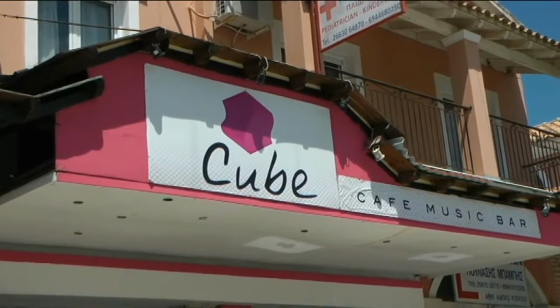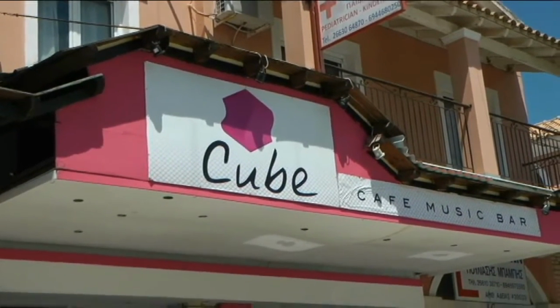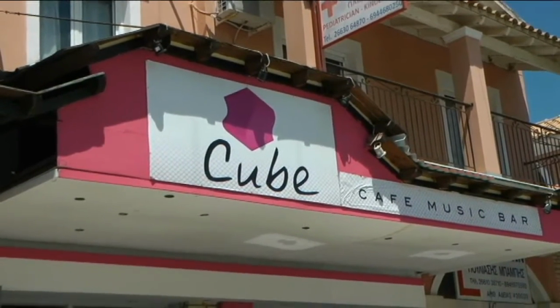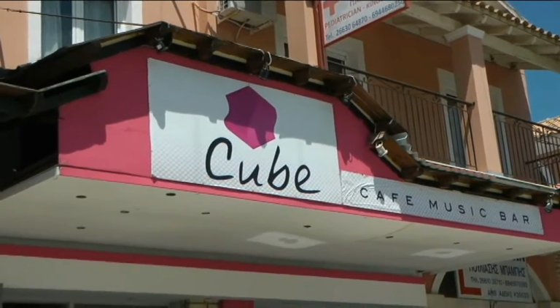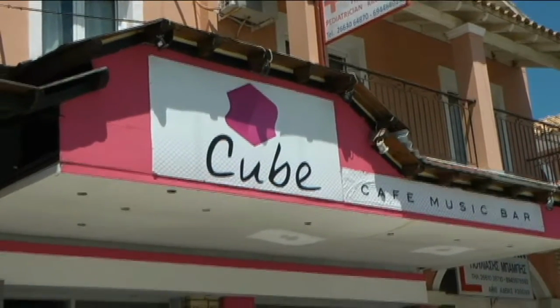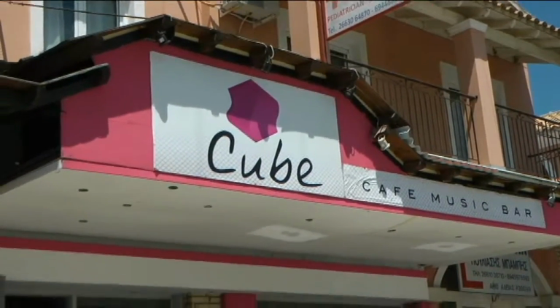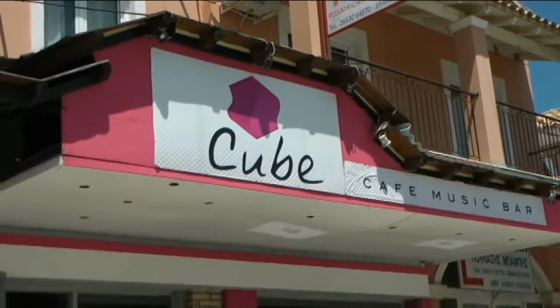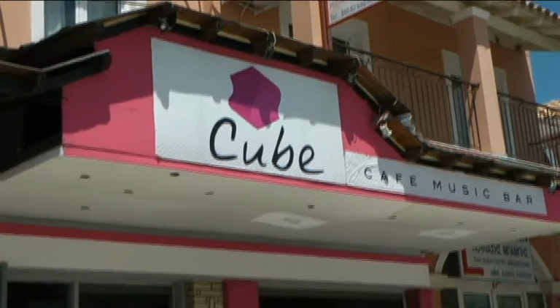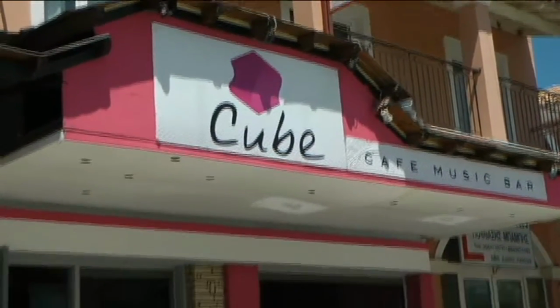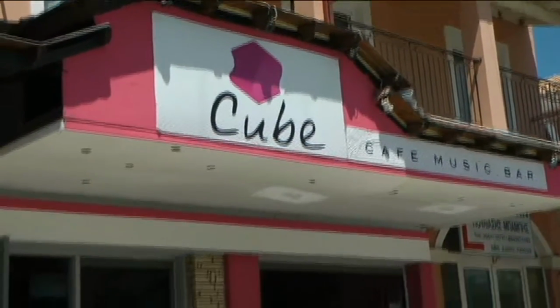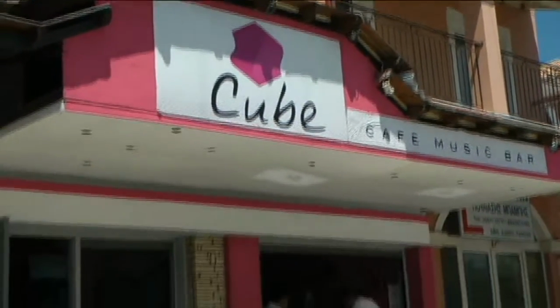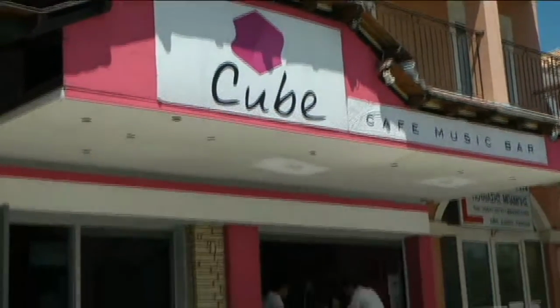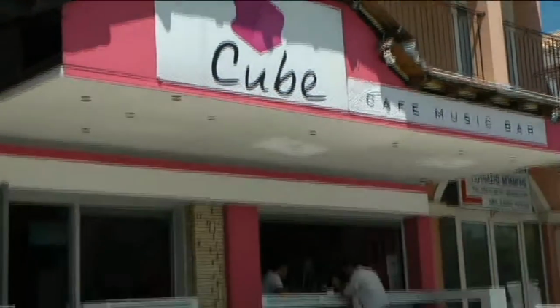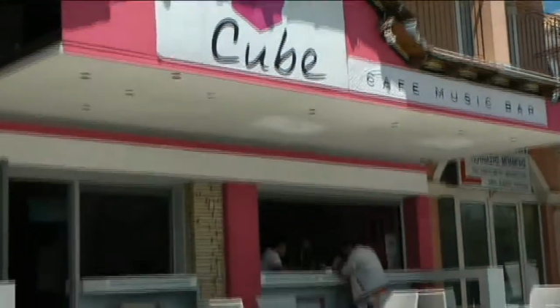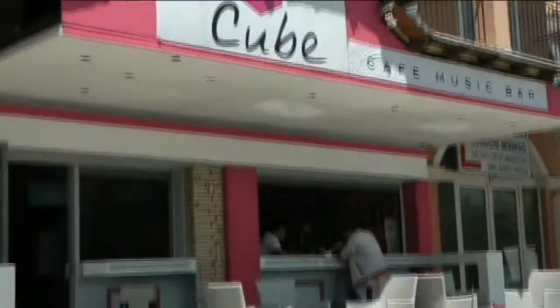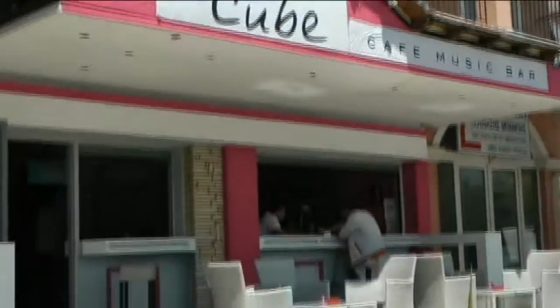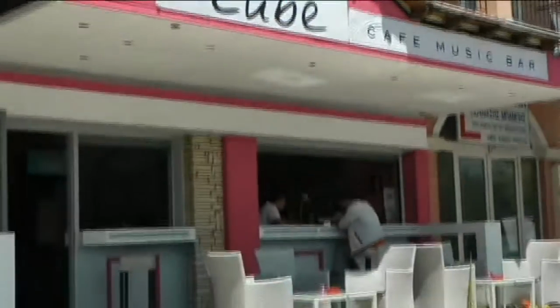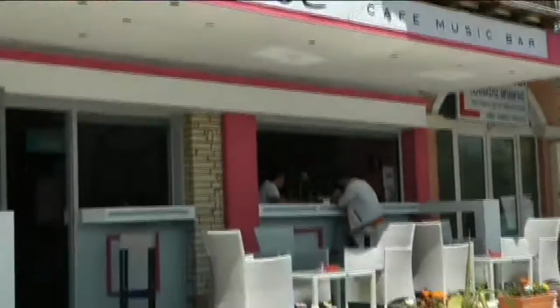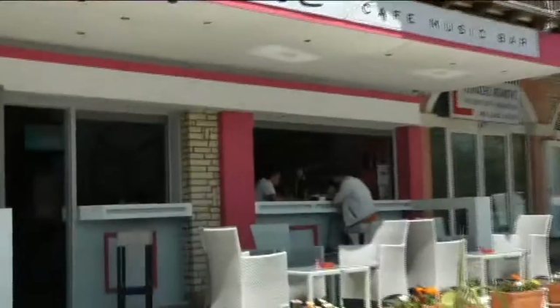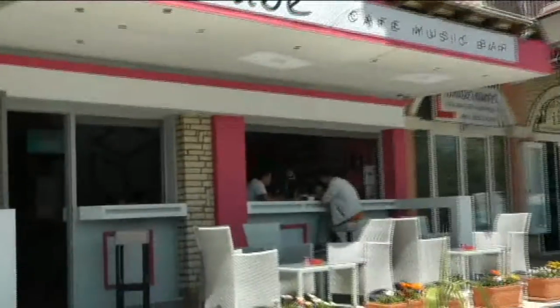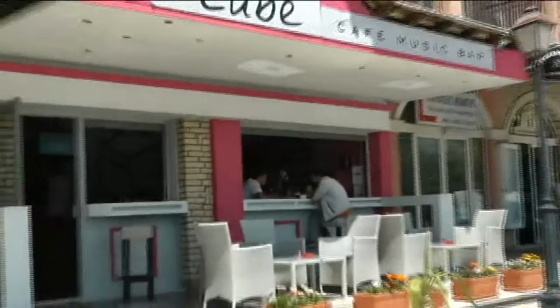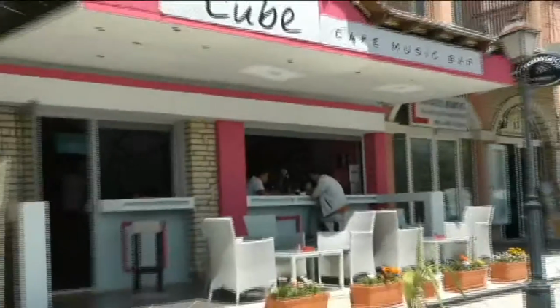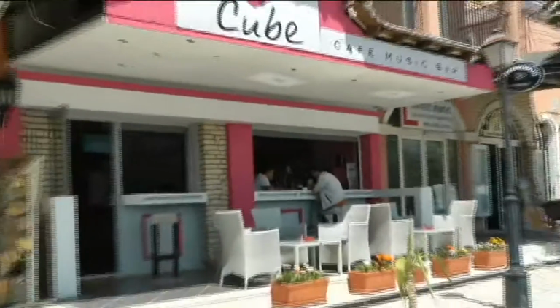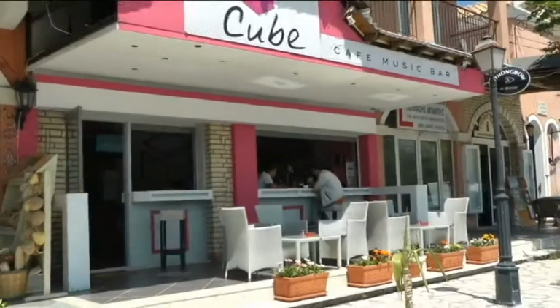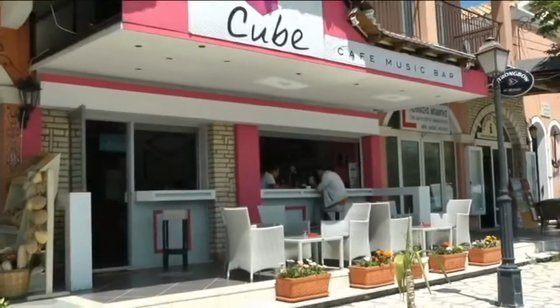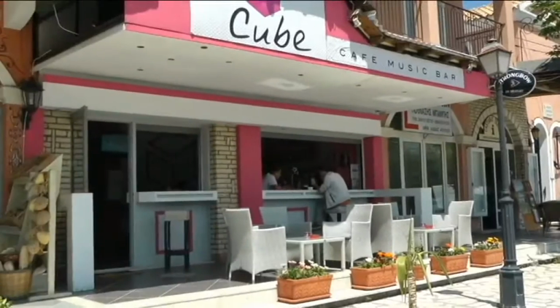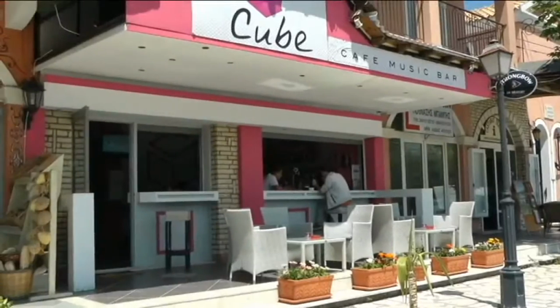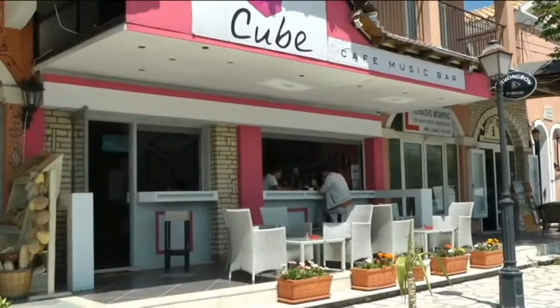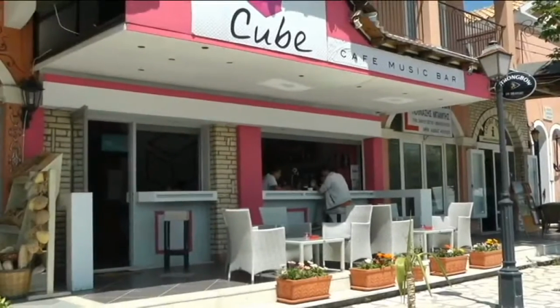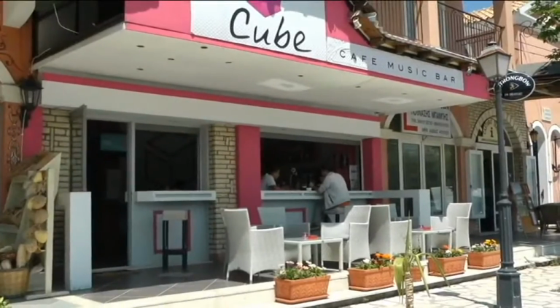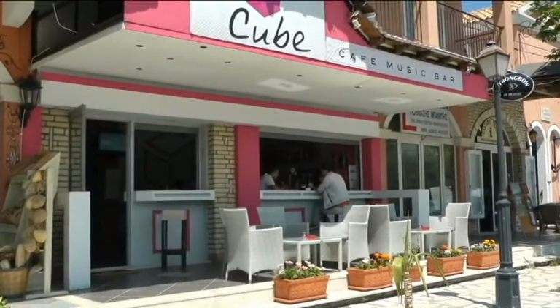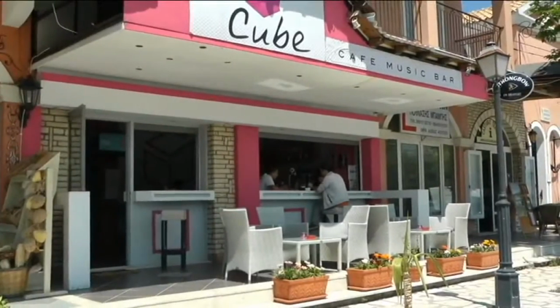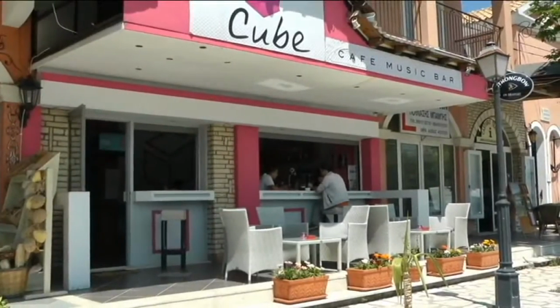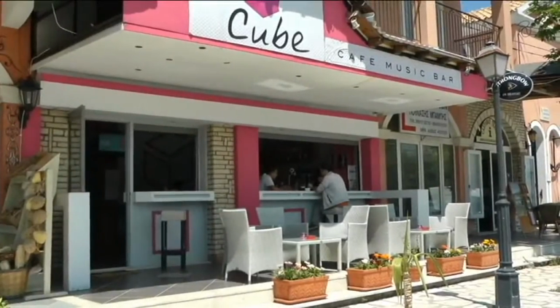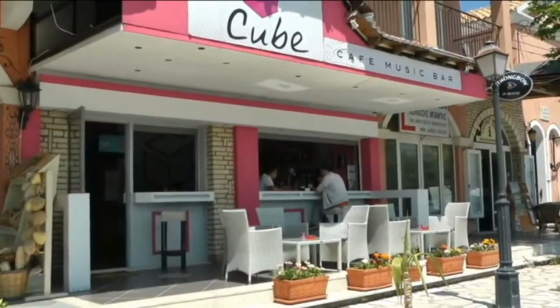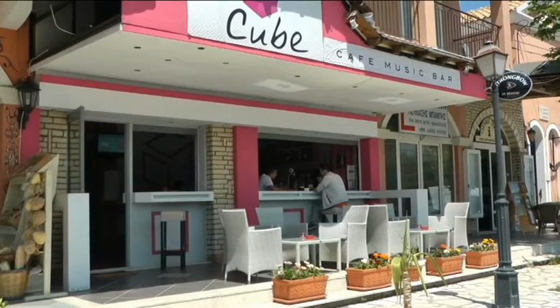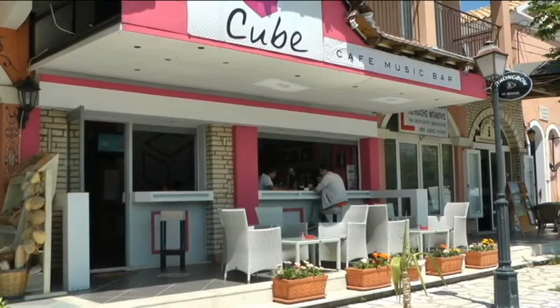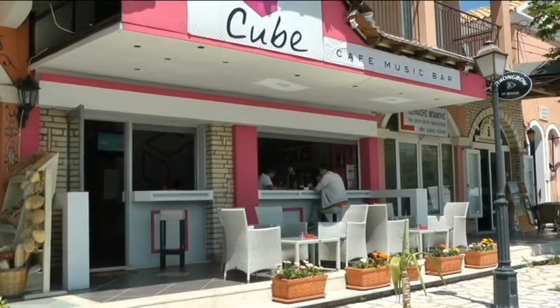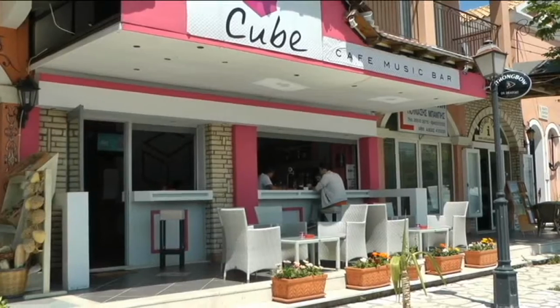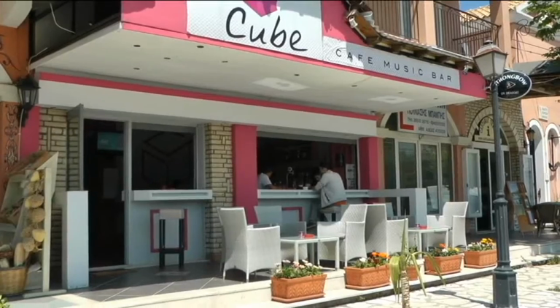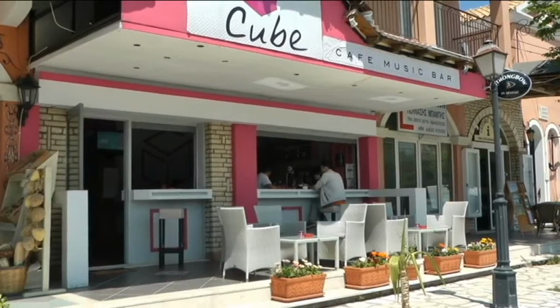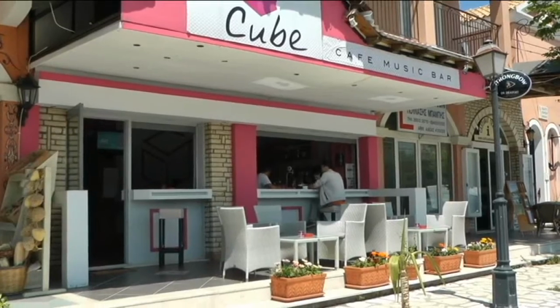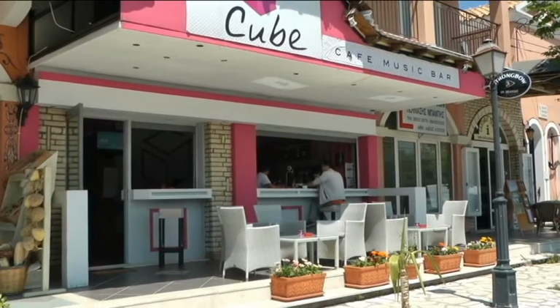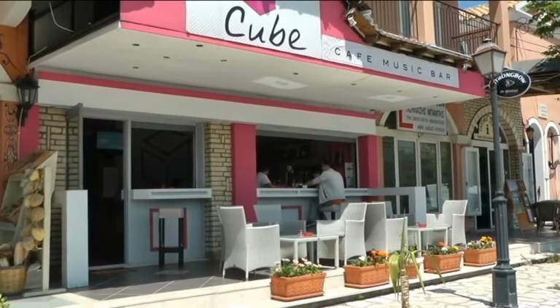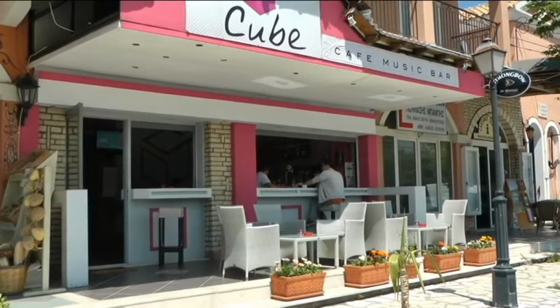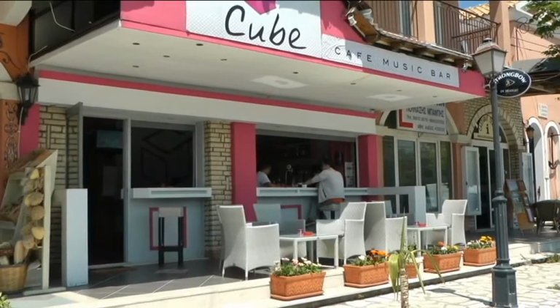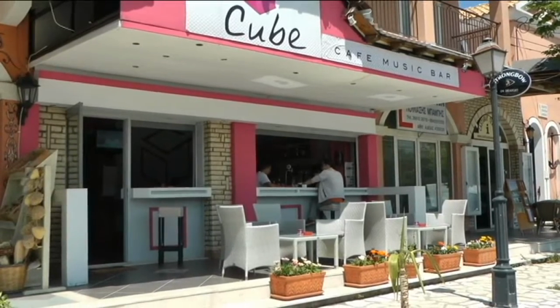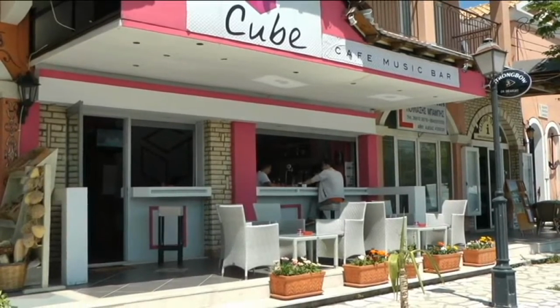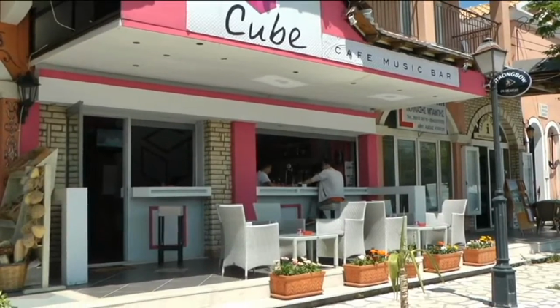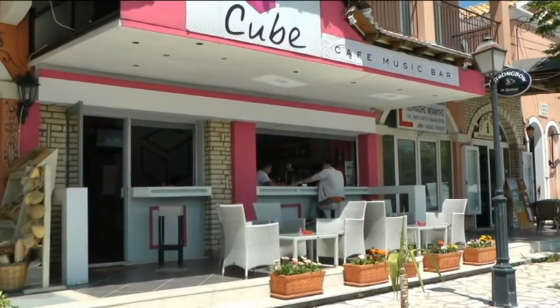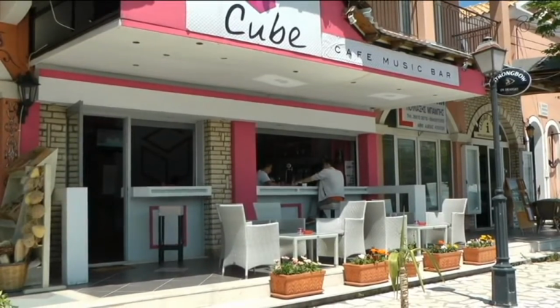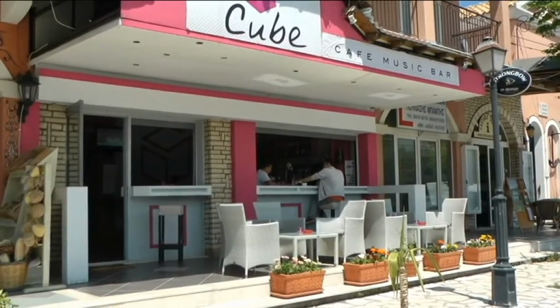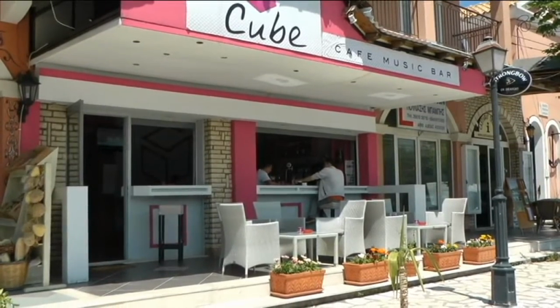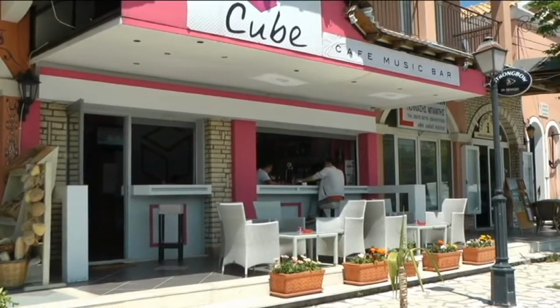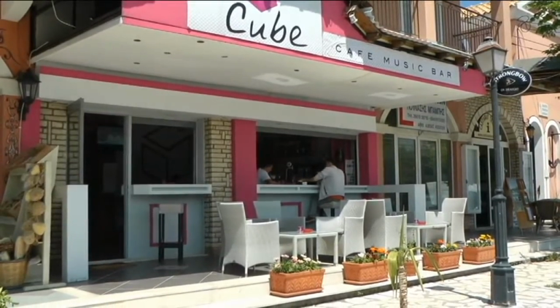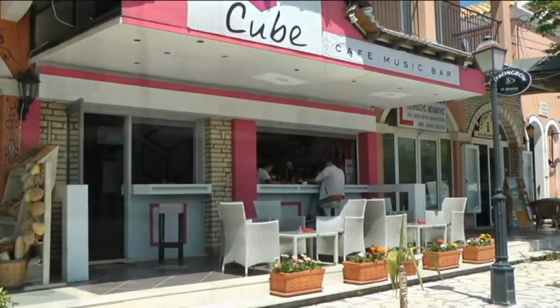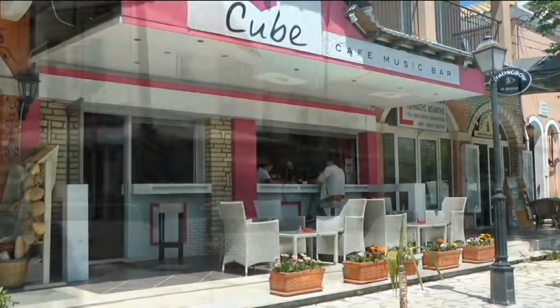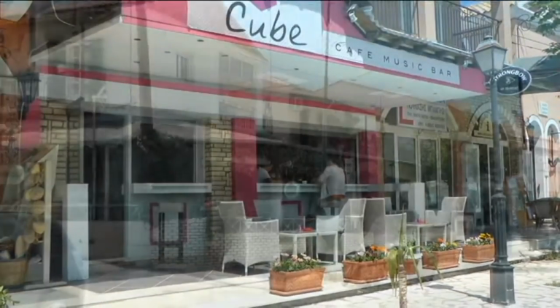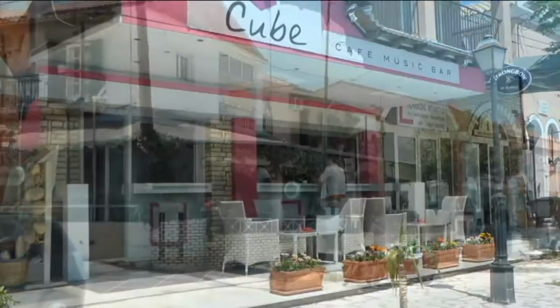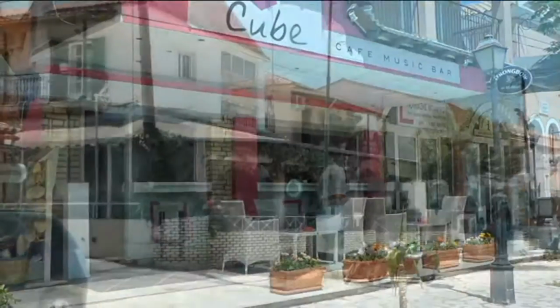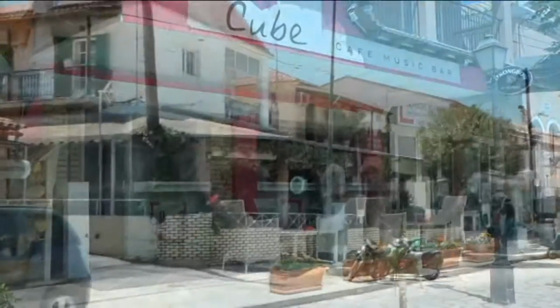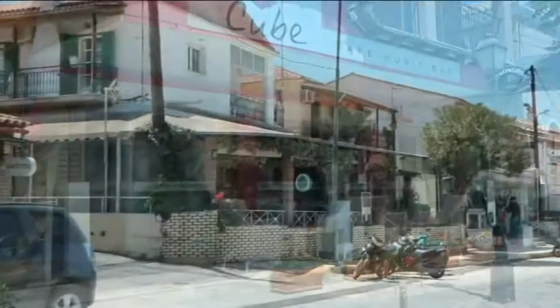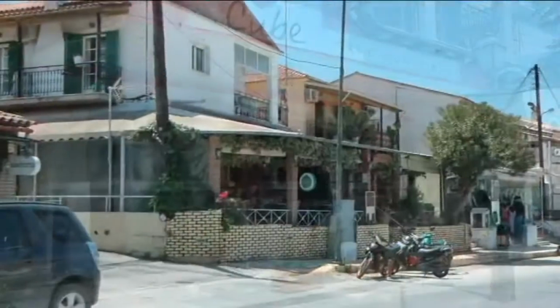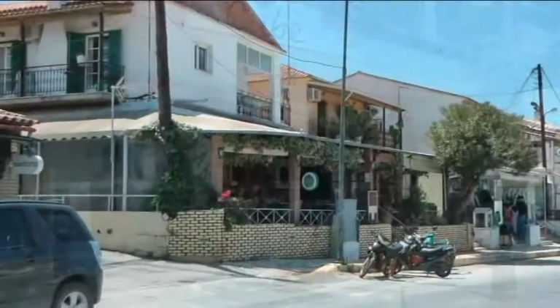This place is called The Cube. It's near the roundabout on the High Street. I've never been in there, but I've heard good stories.